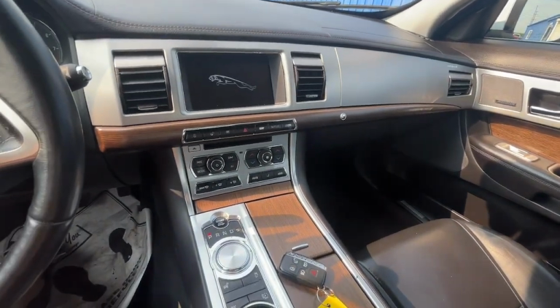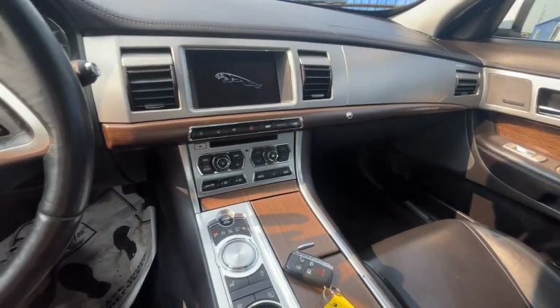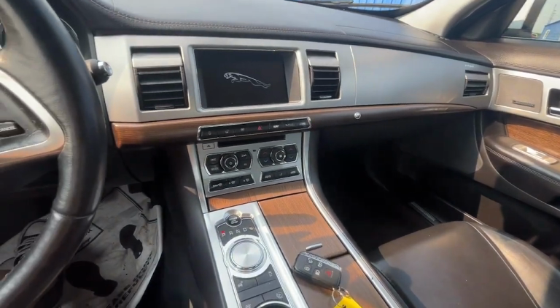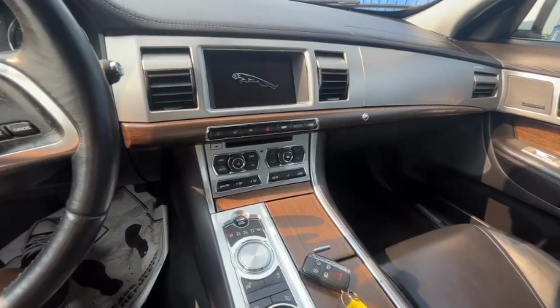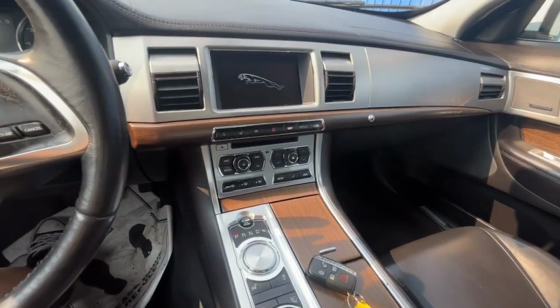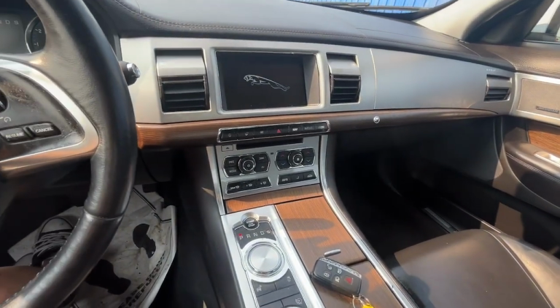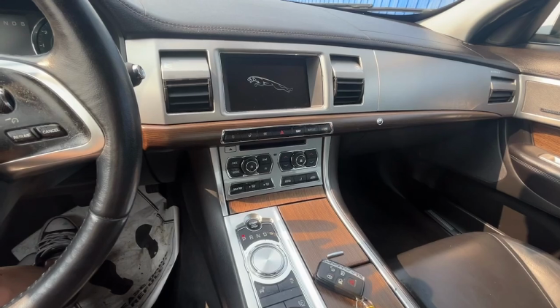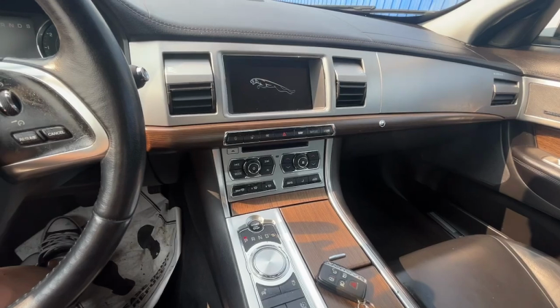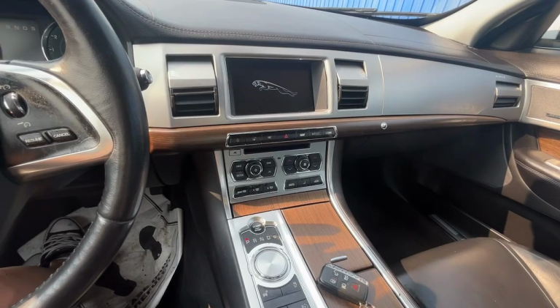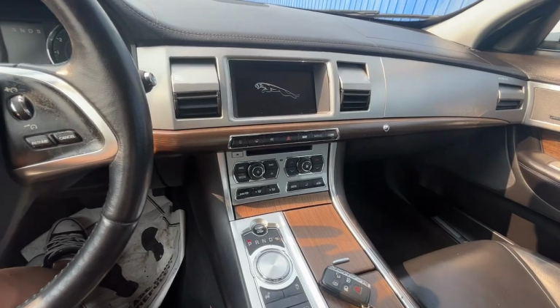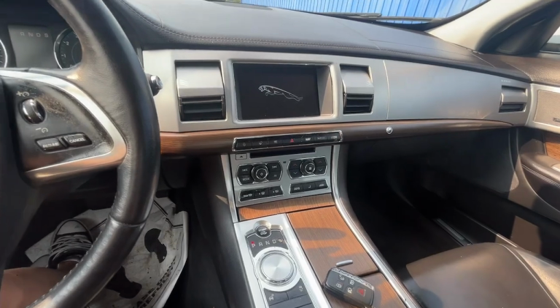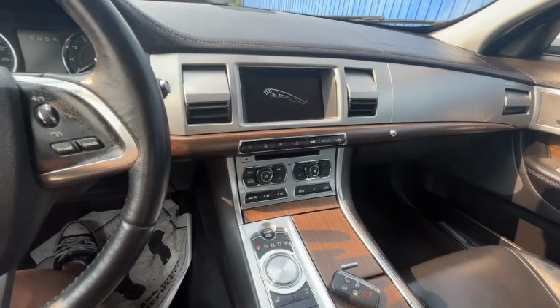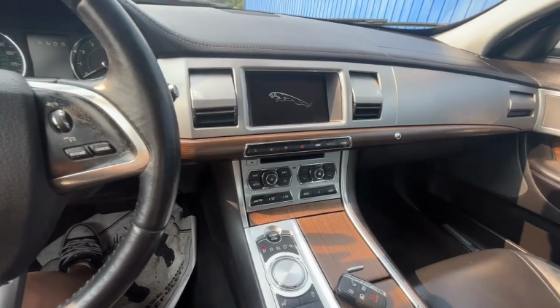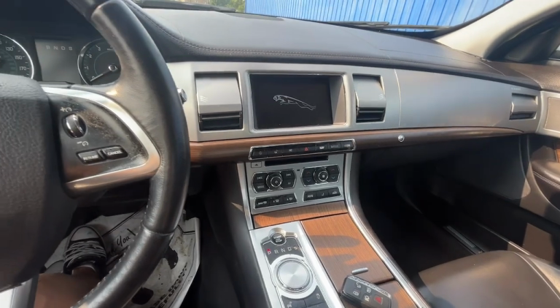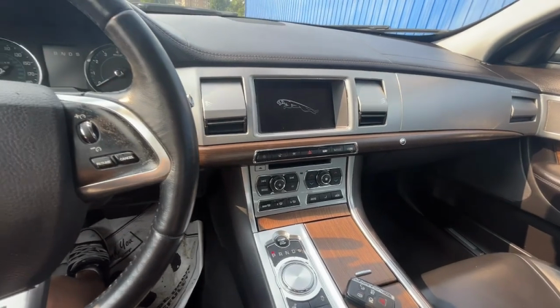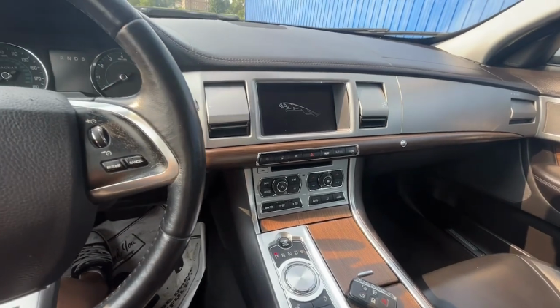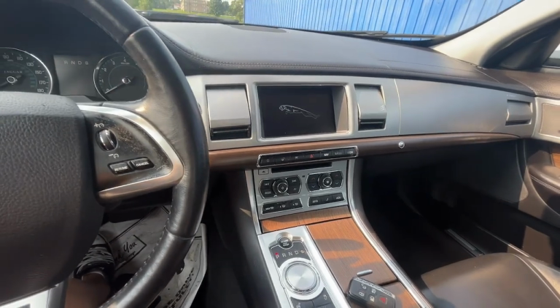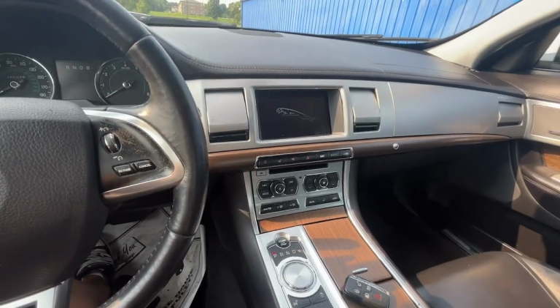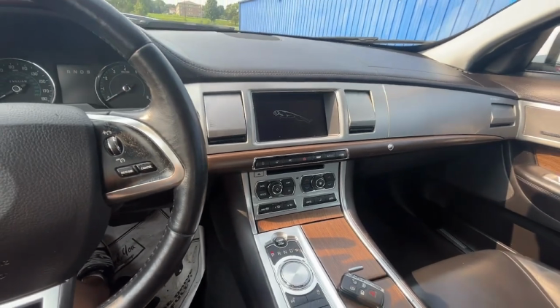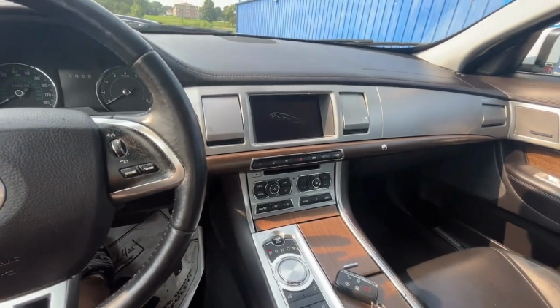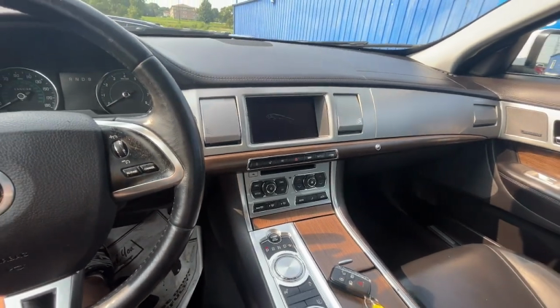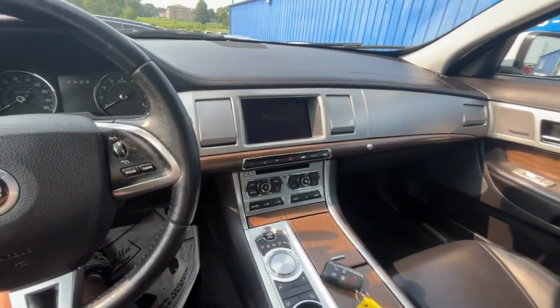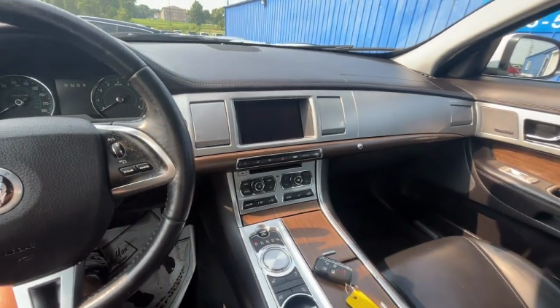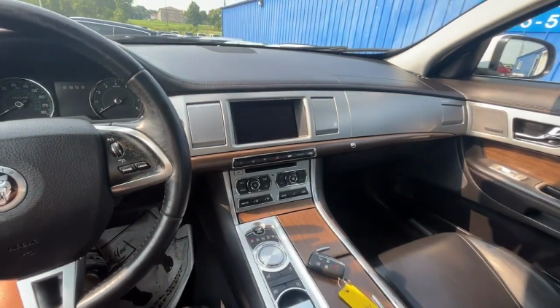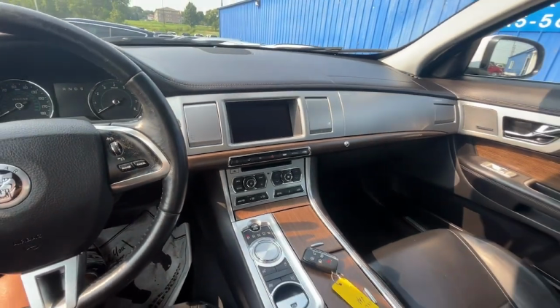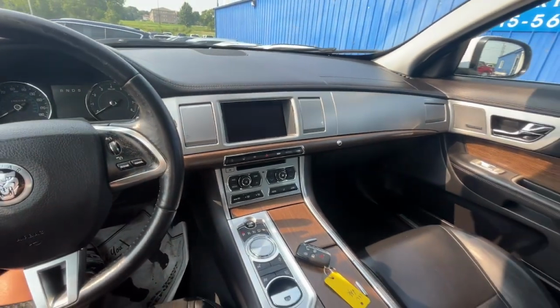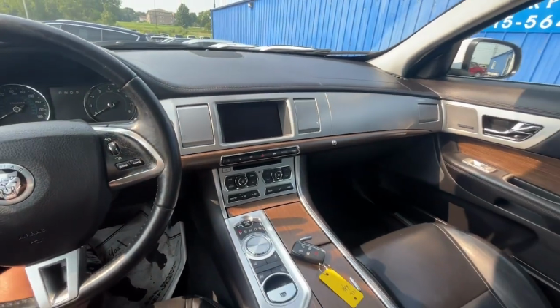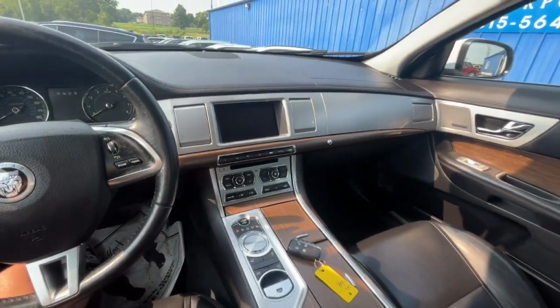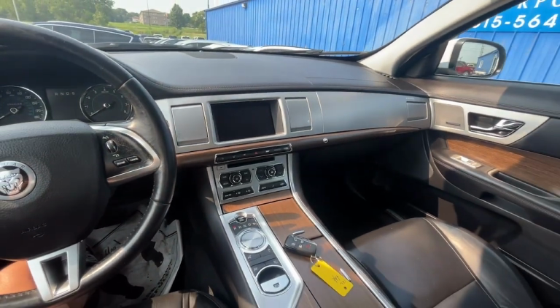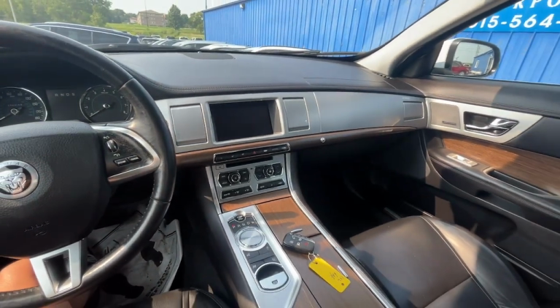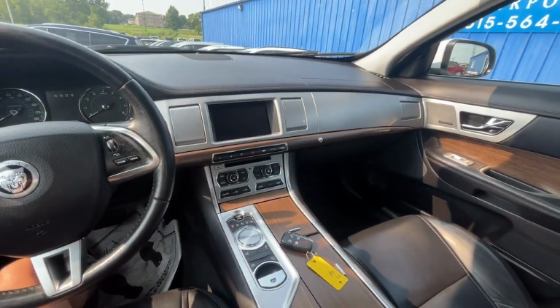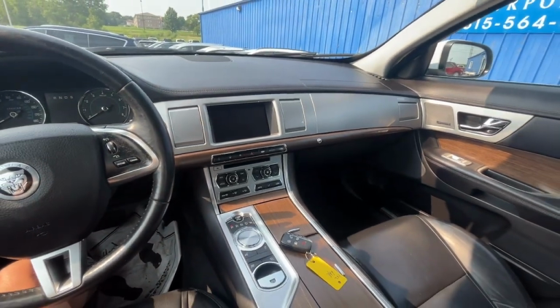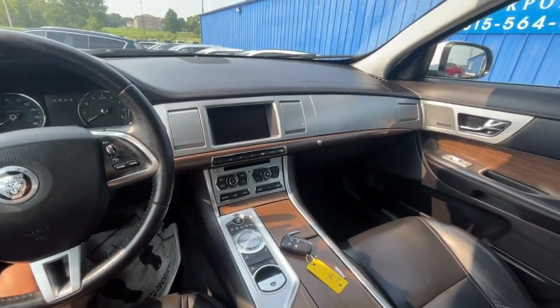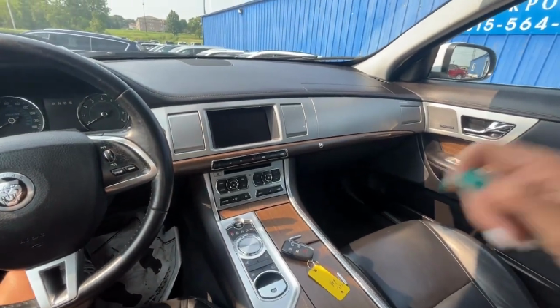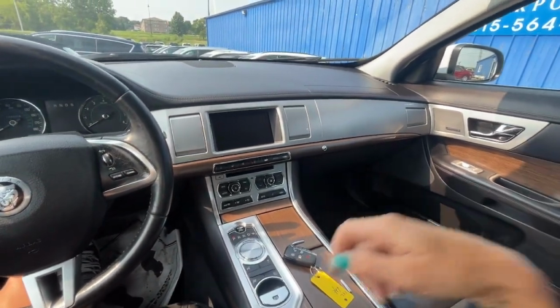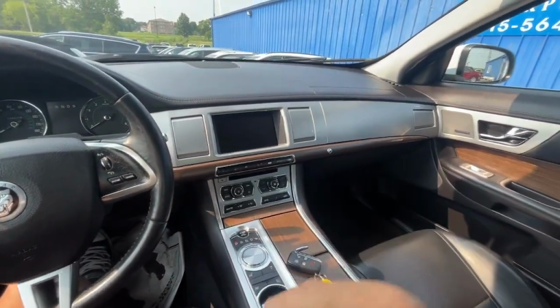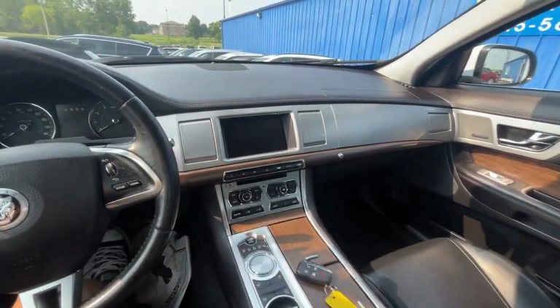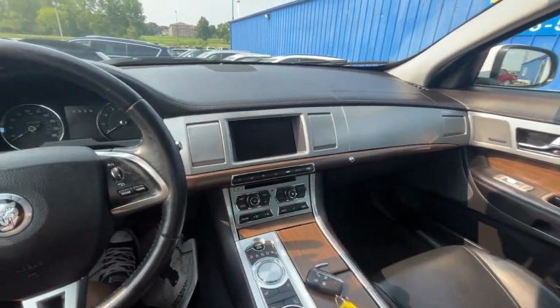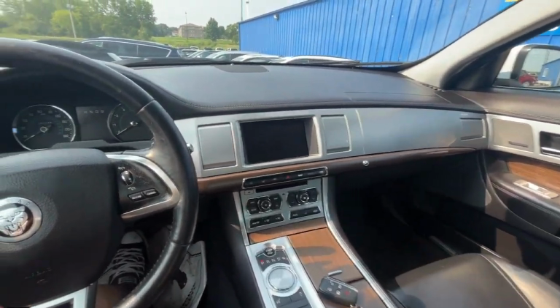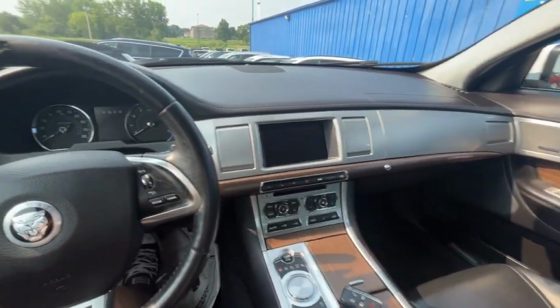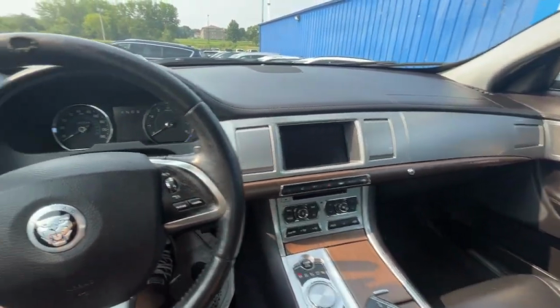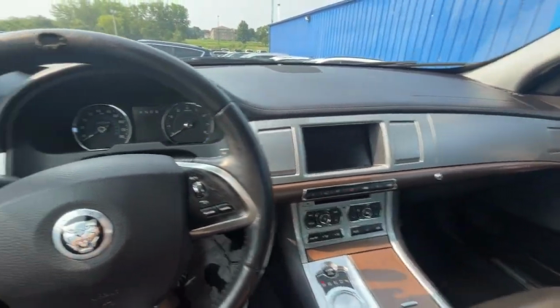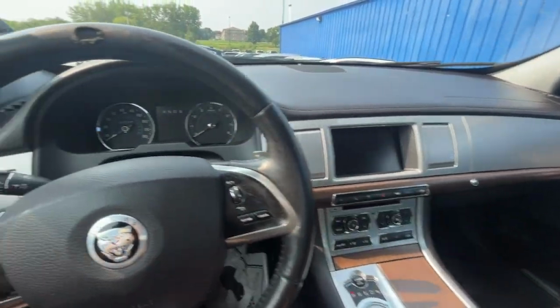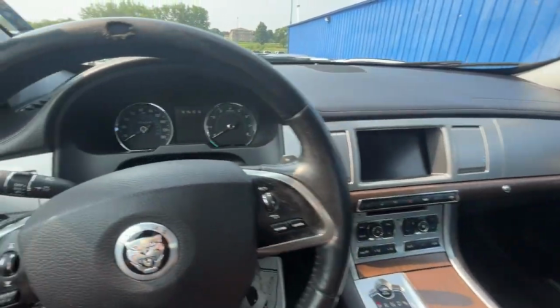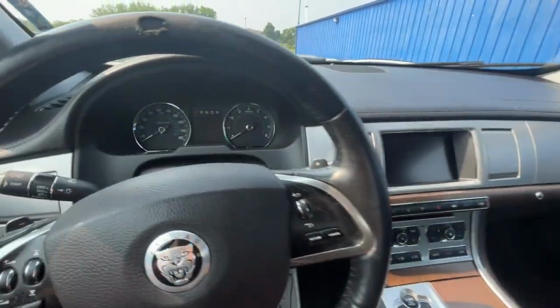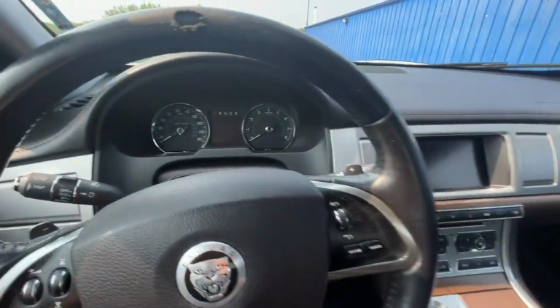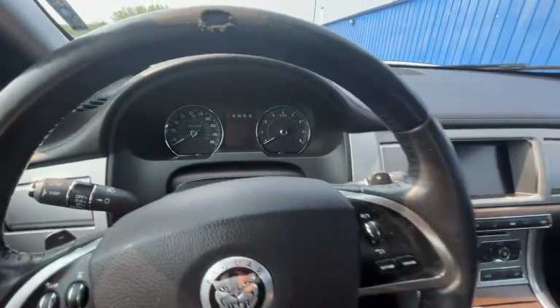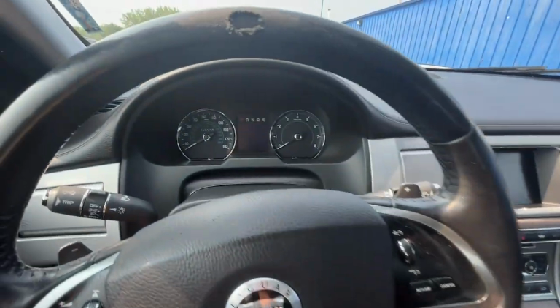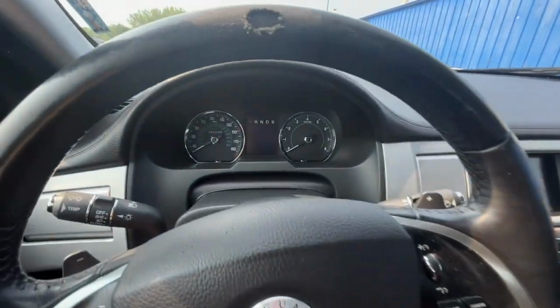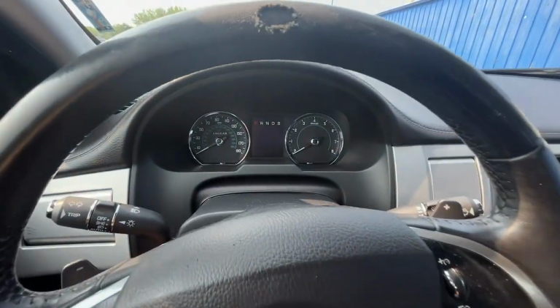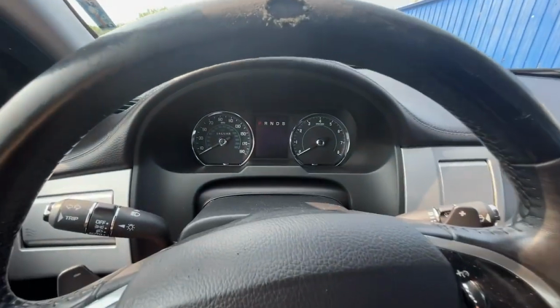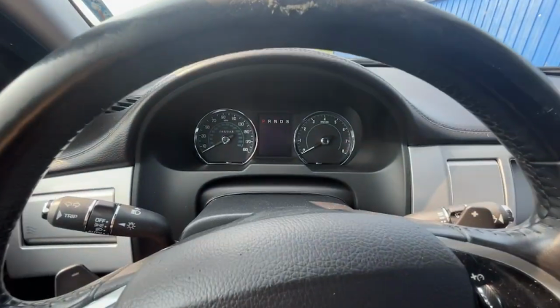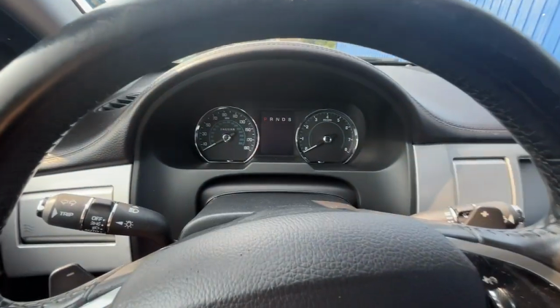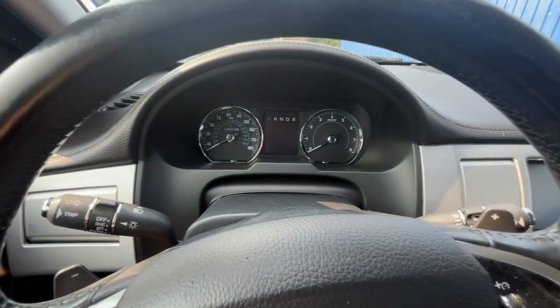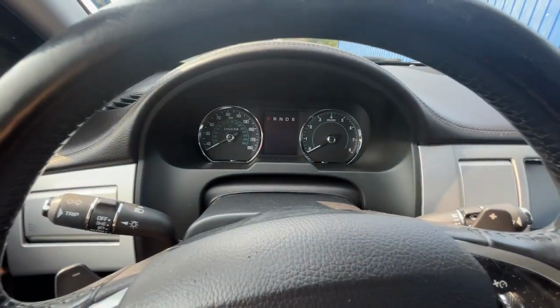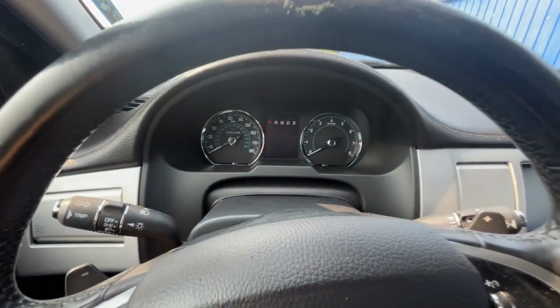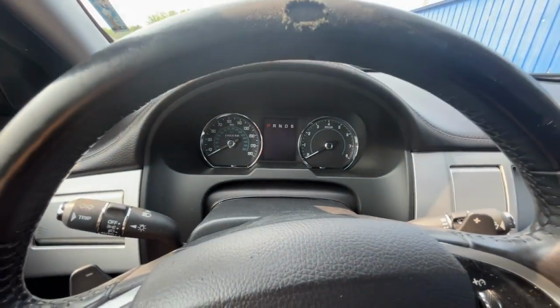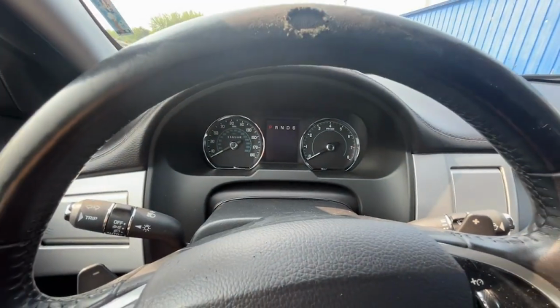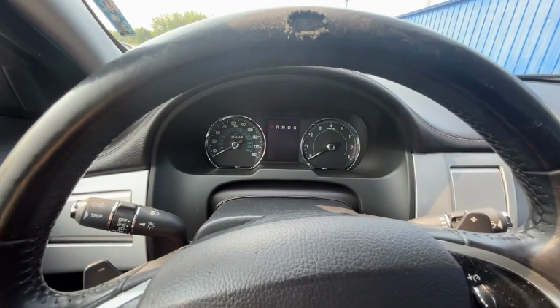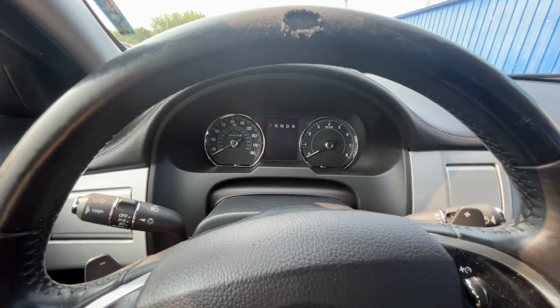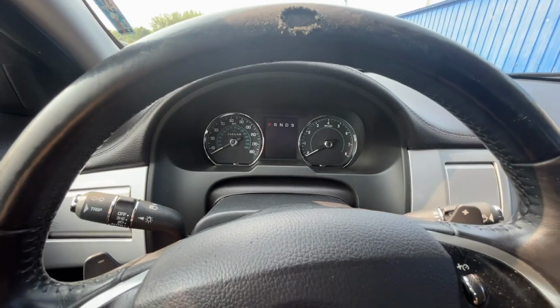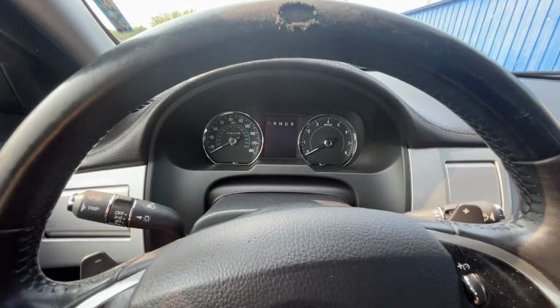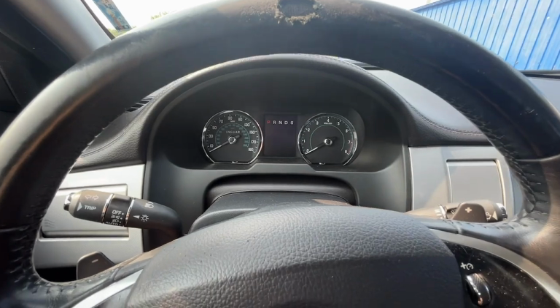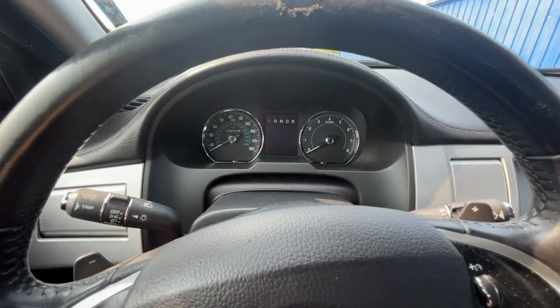Don't miss the chance to drive this striking XF. Our team will give you an outstanding road test experience. Stop in today.